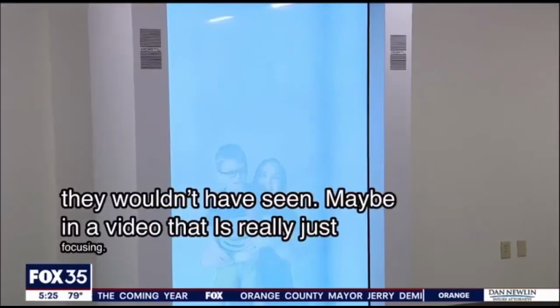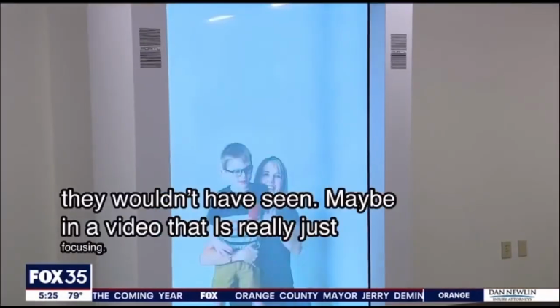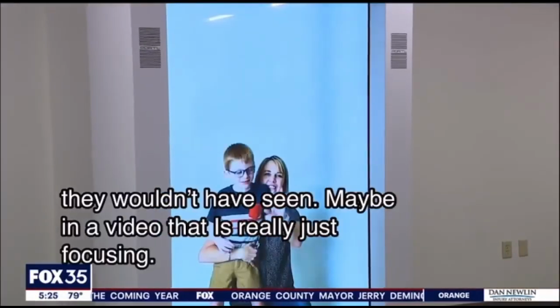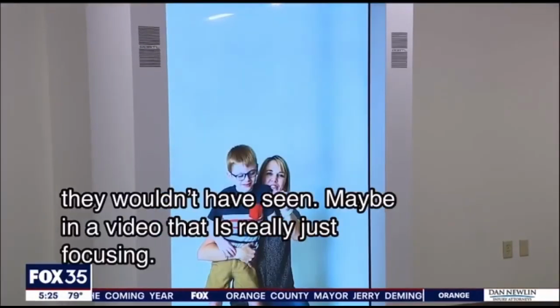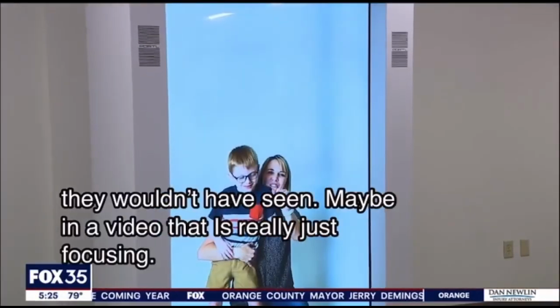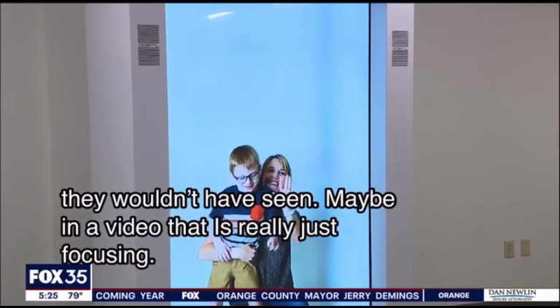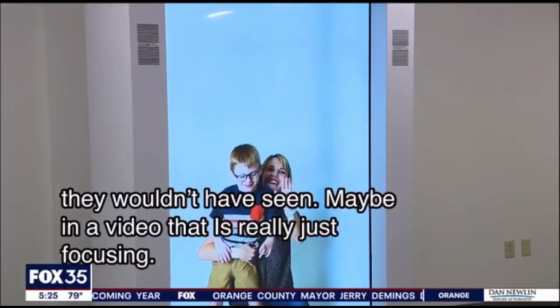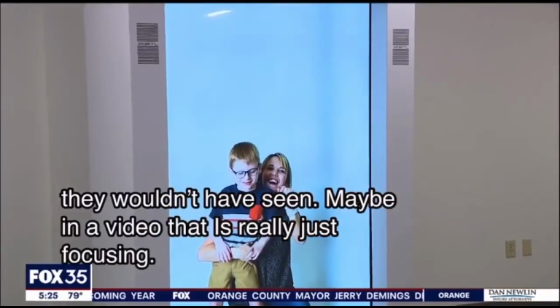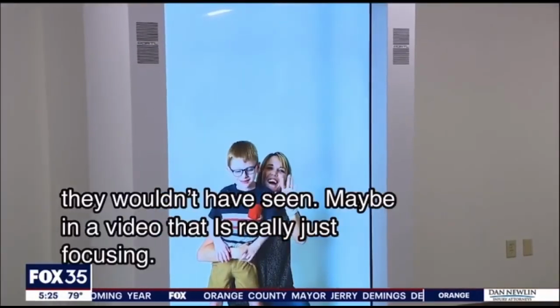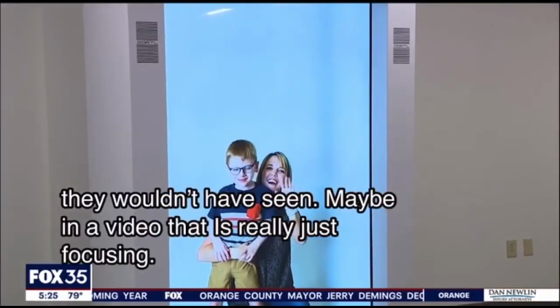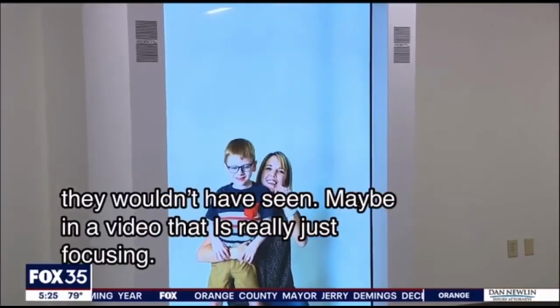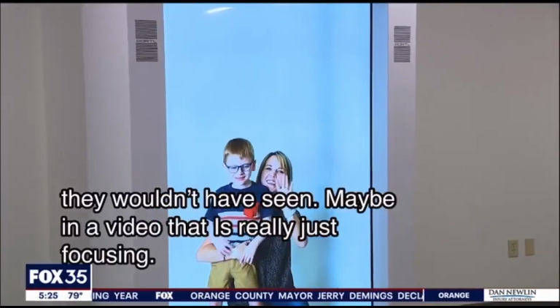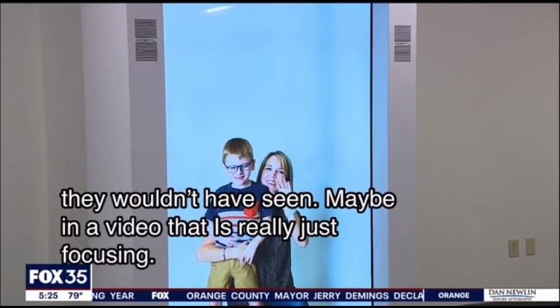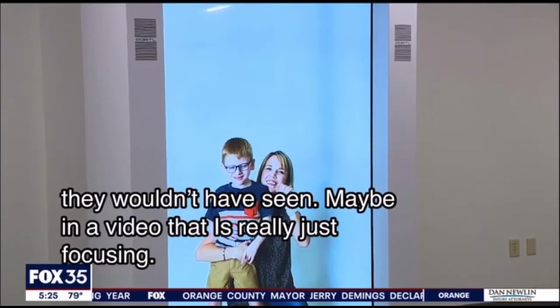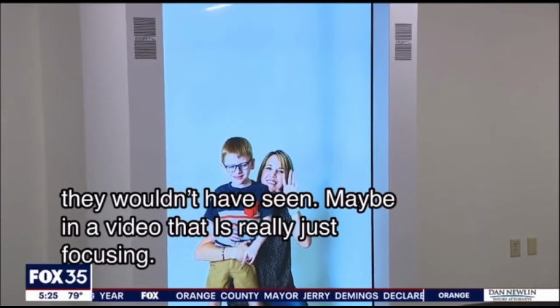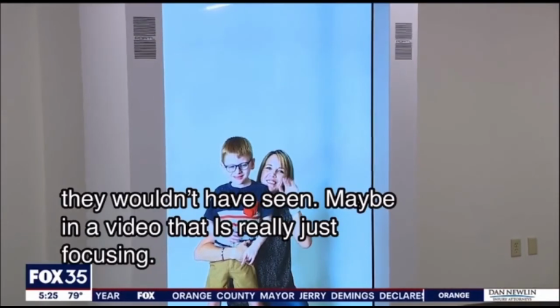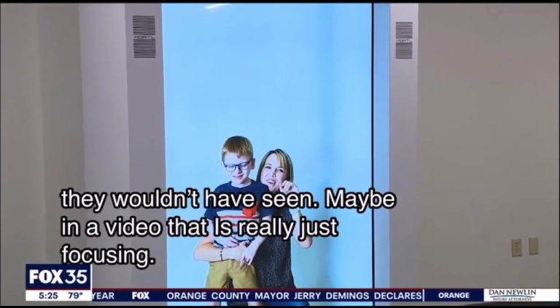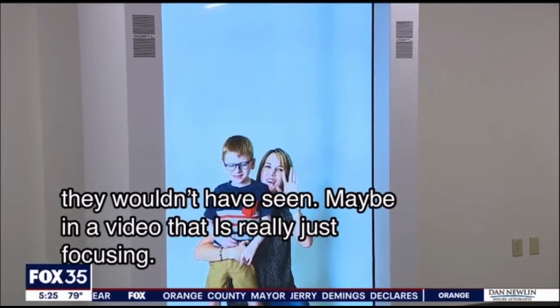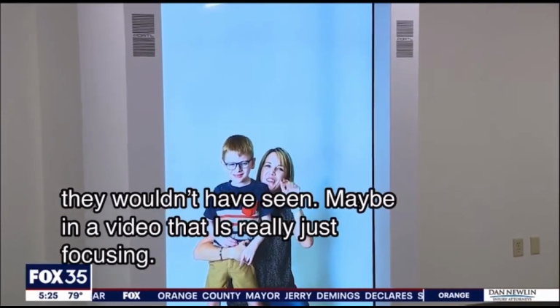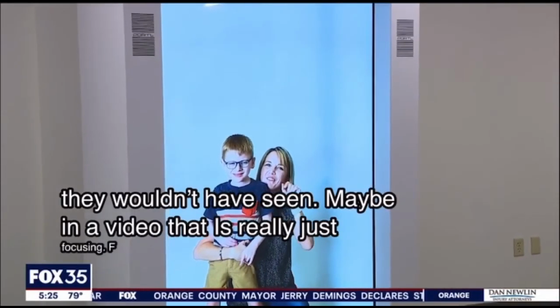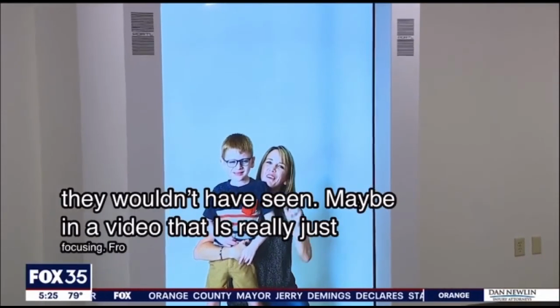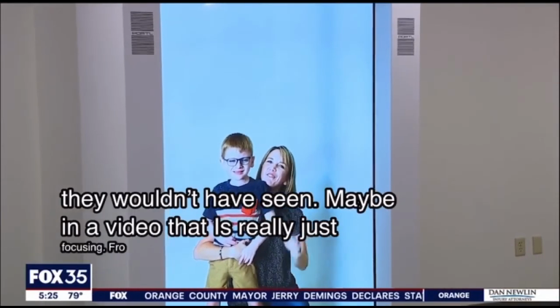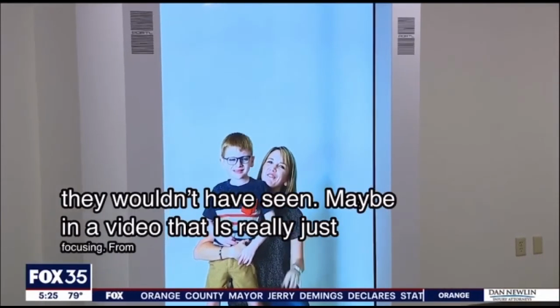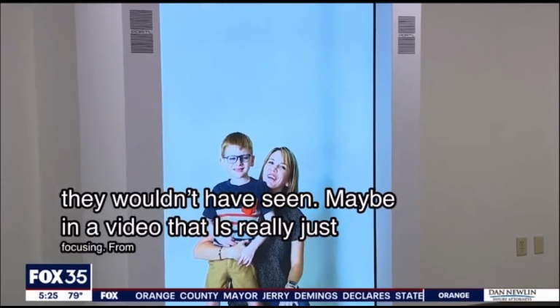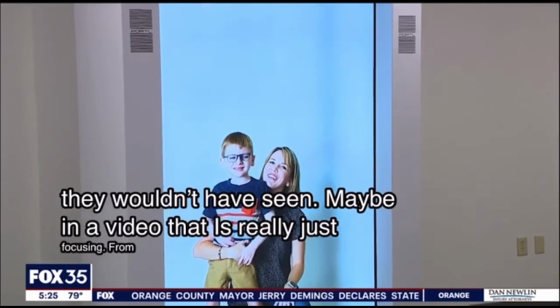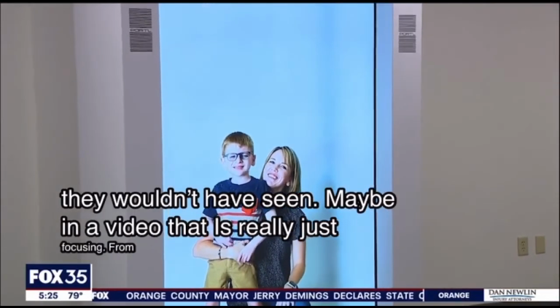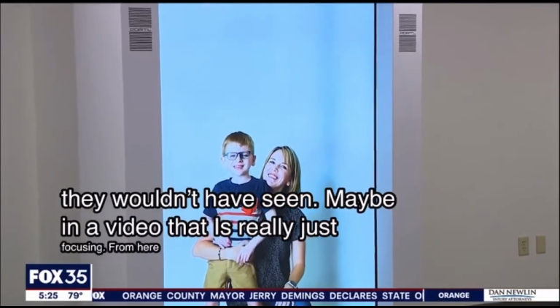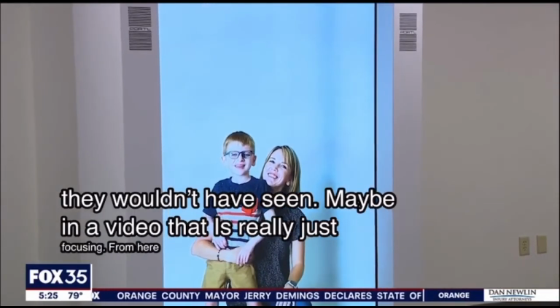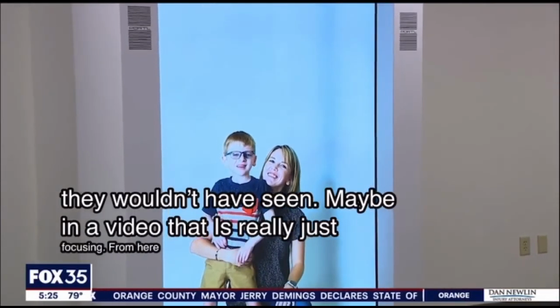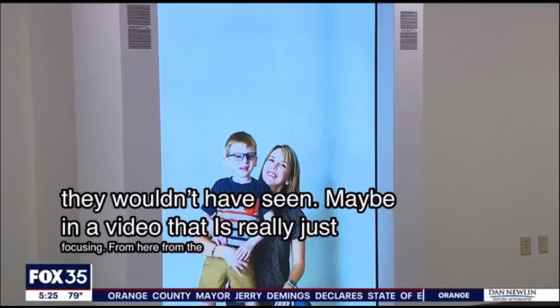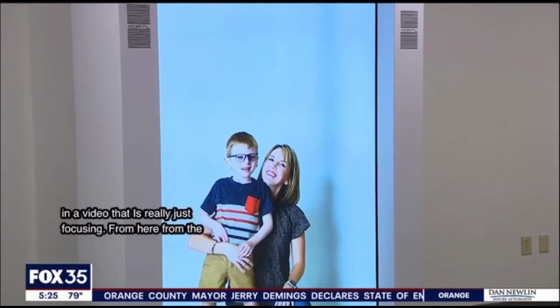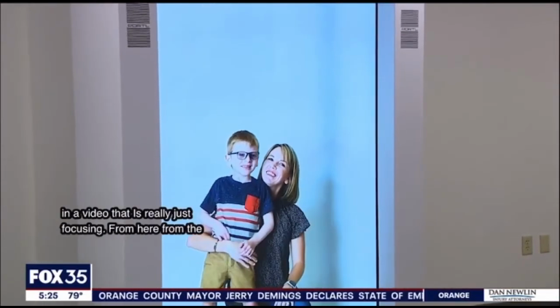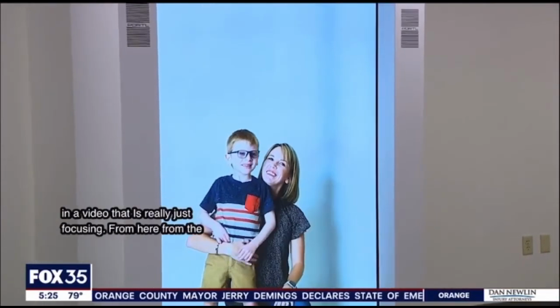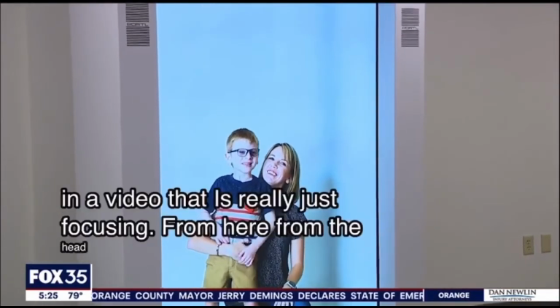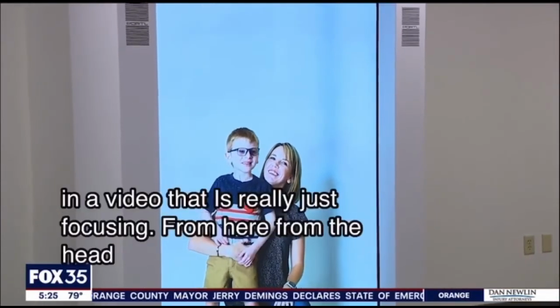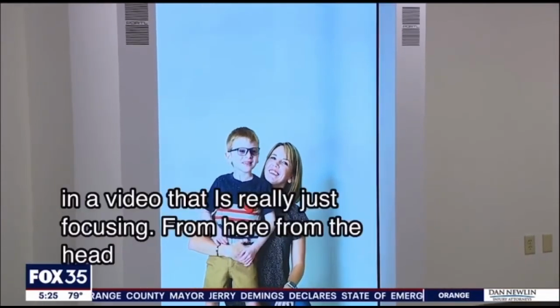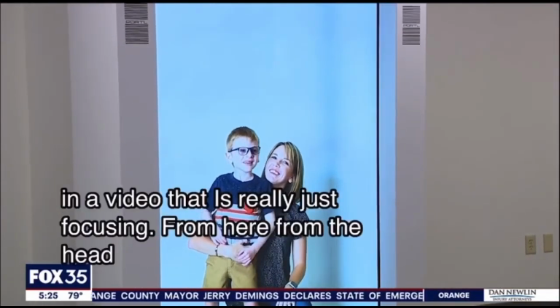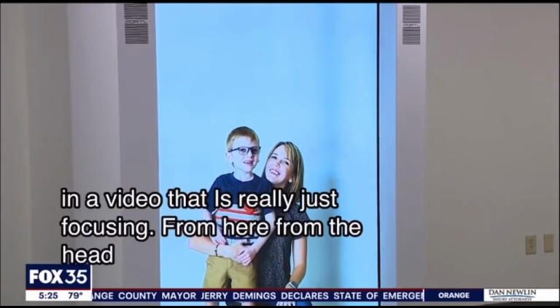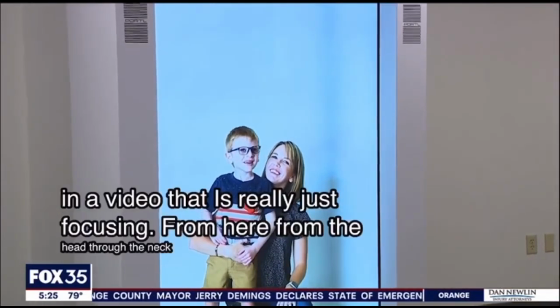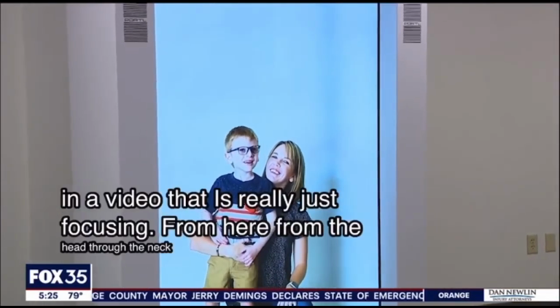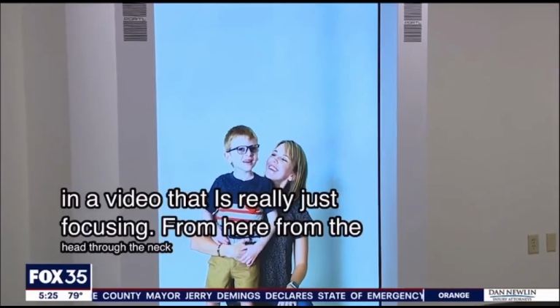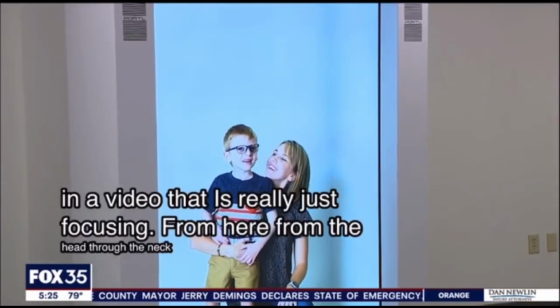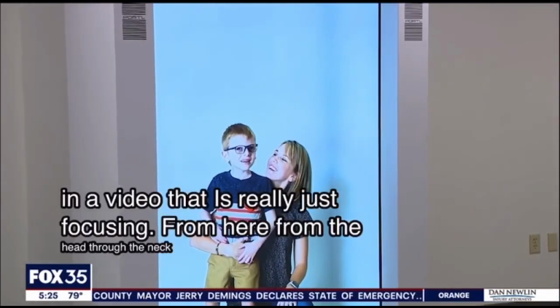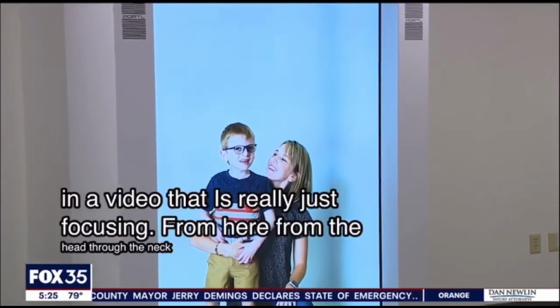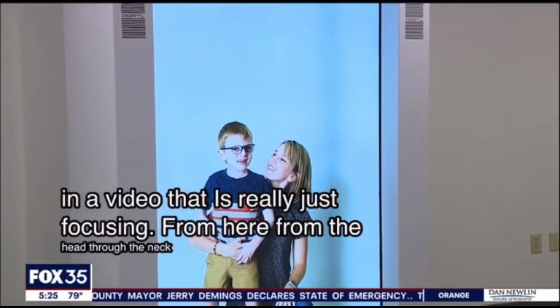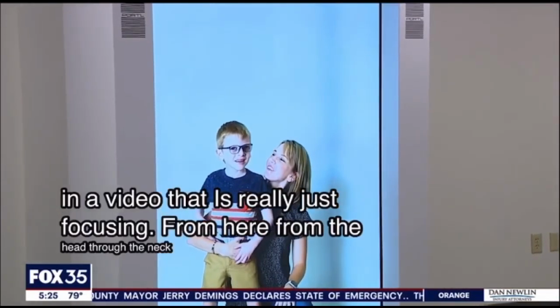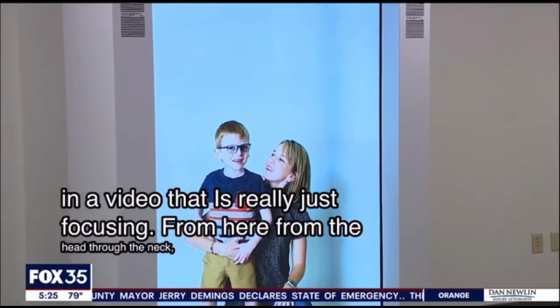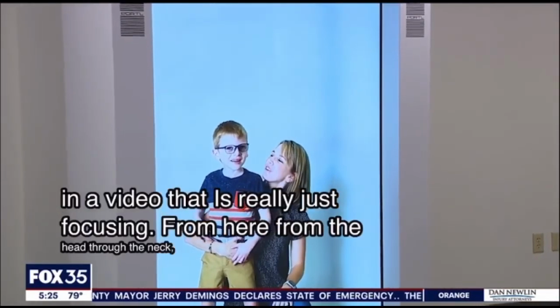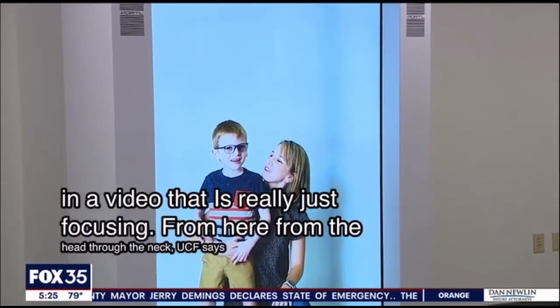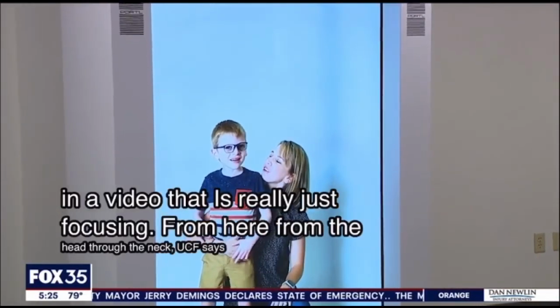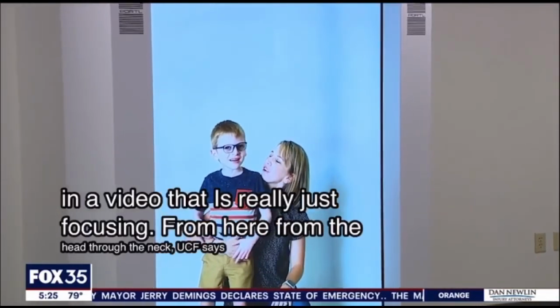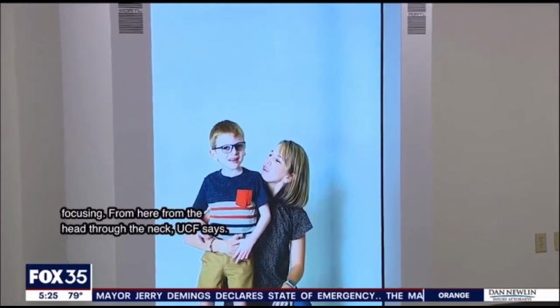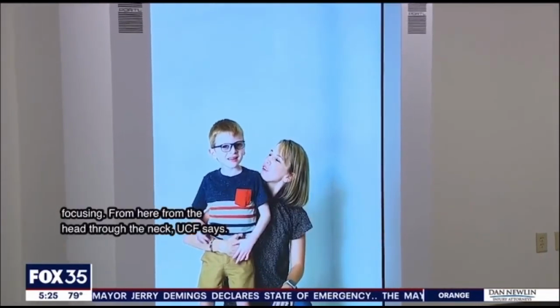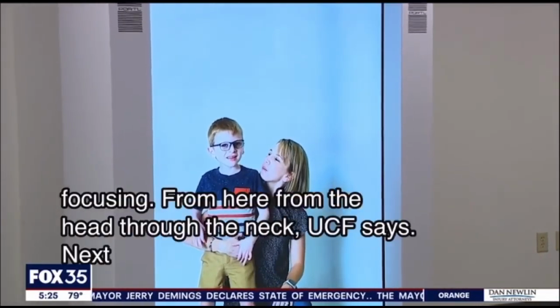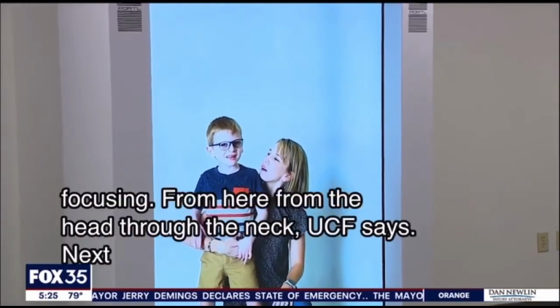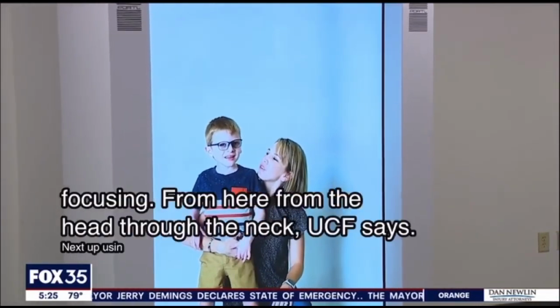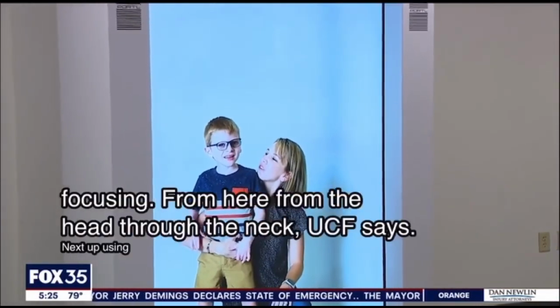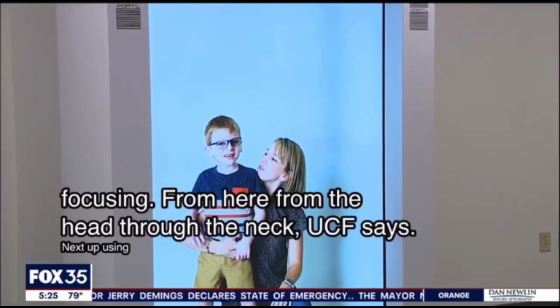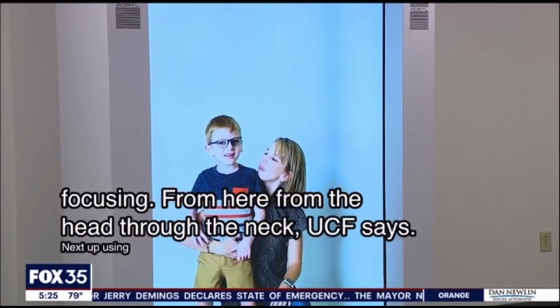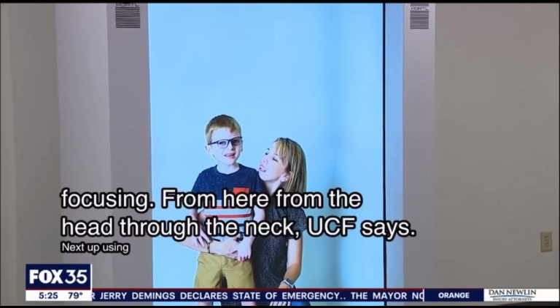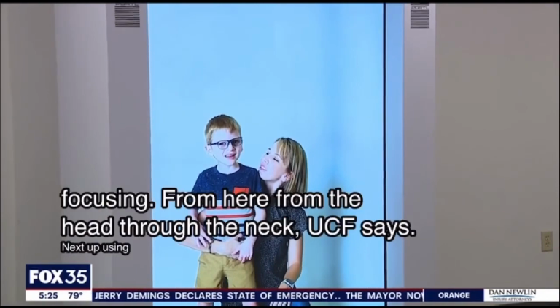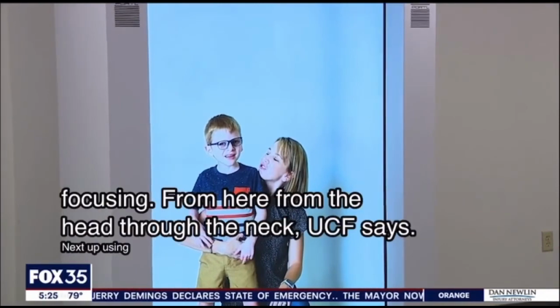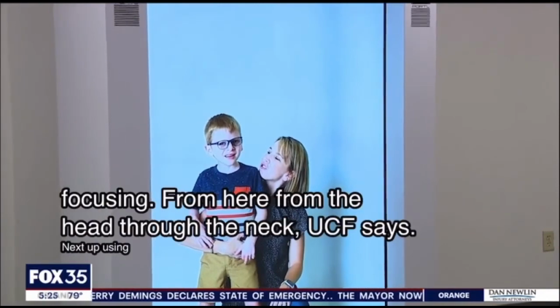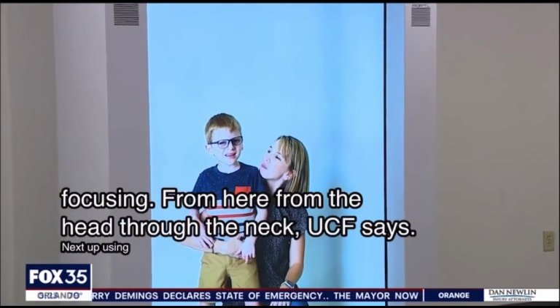UCF says next up is using Dr. Hologram to reach patients in rural areas and hosting experts from around the world.